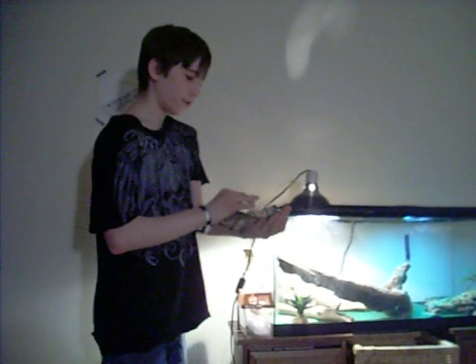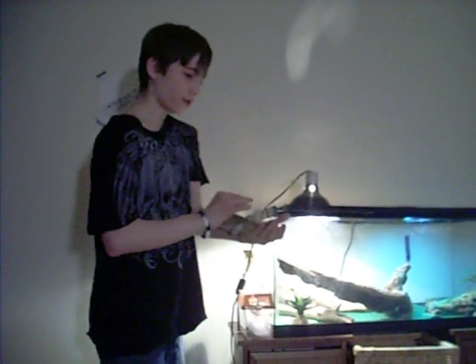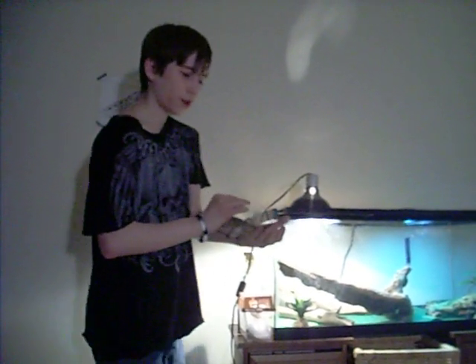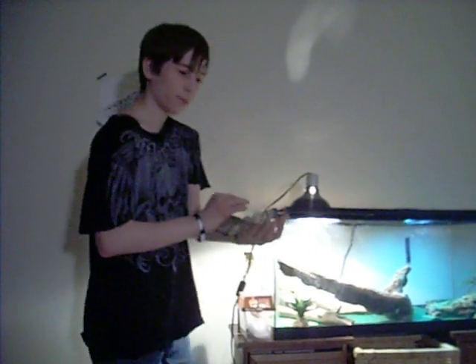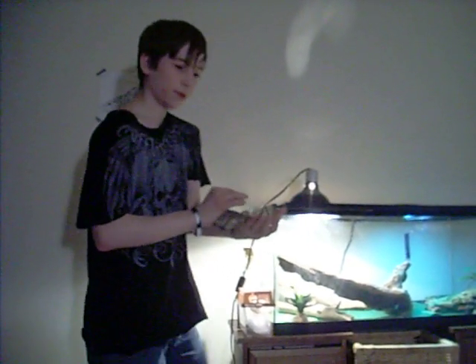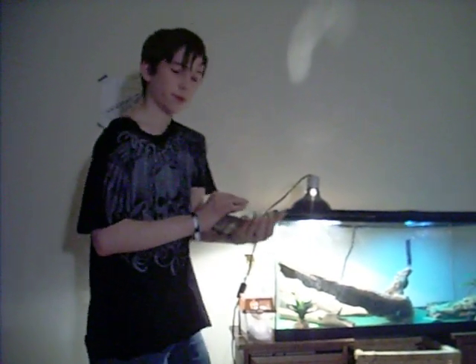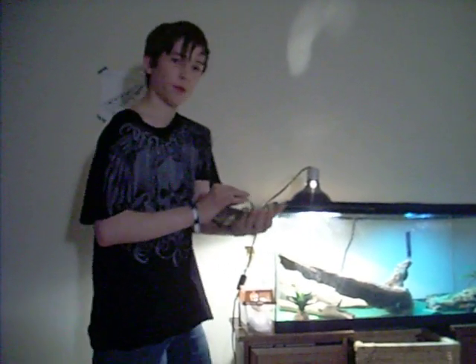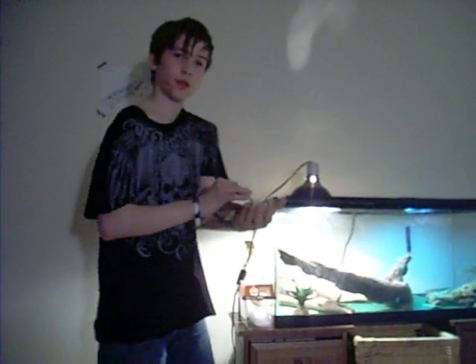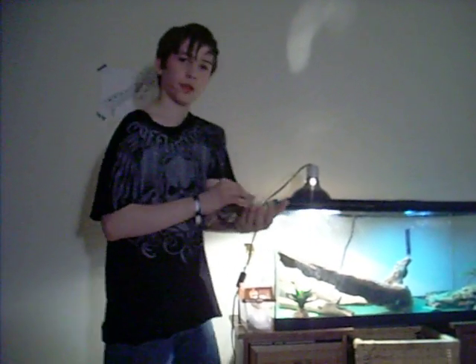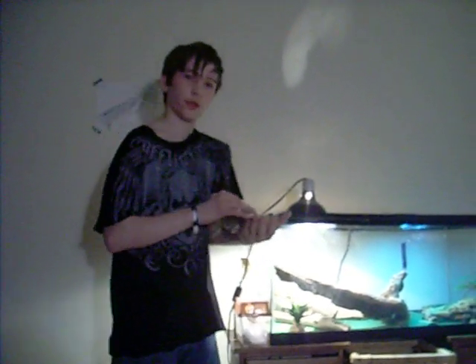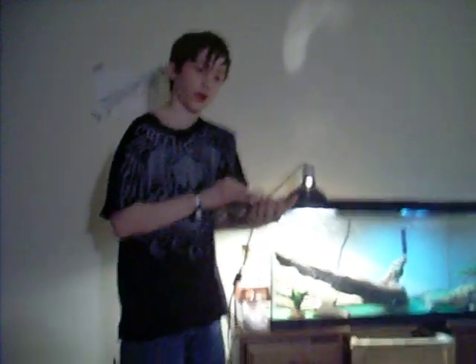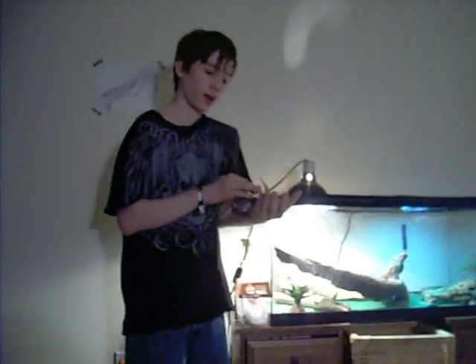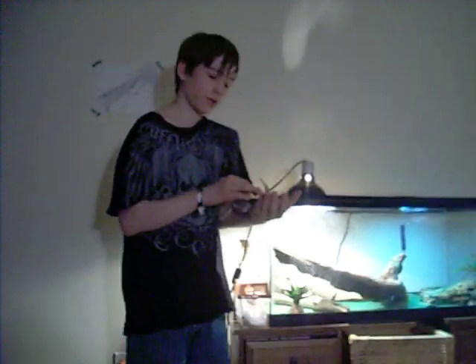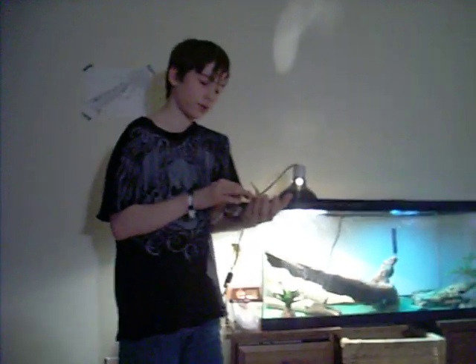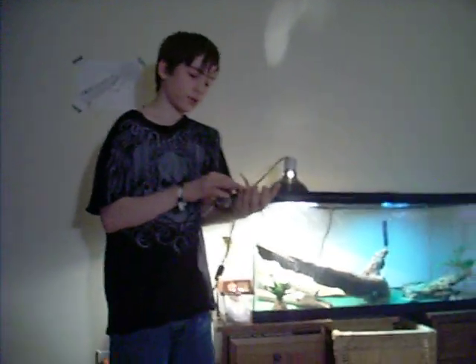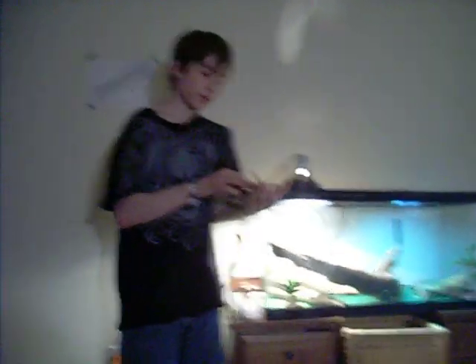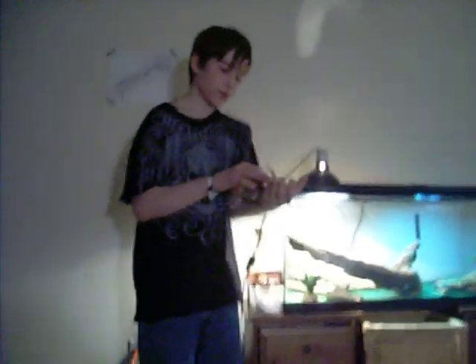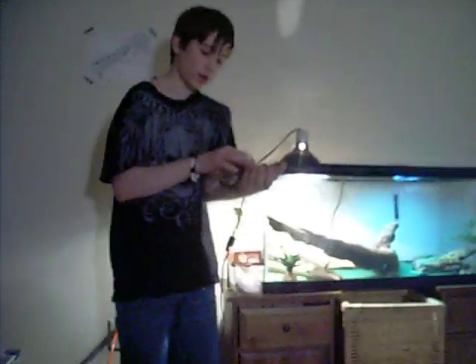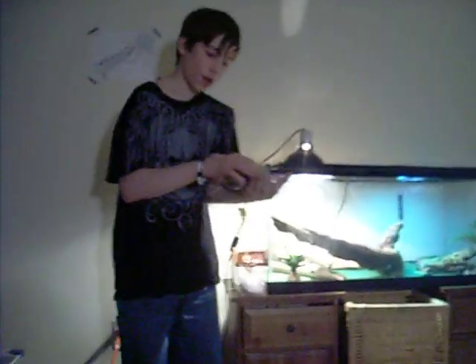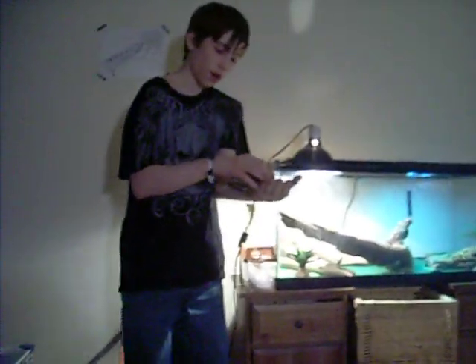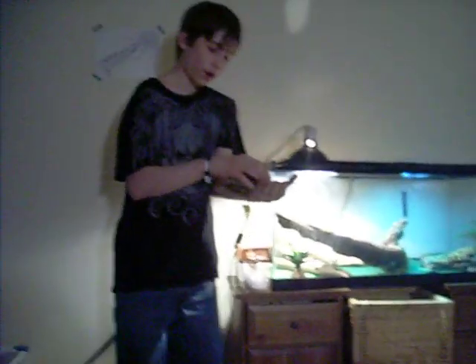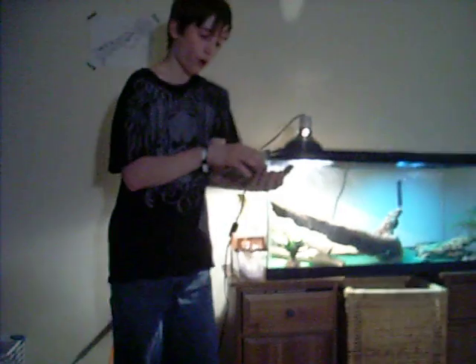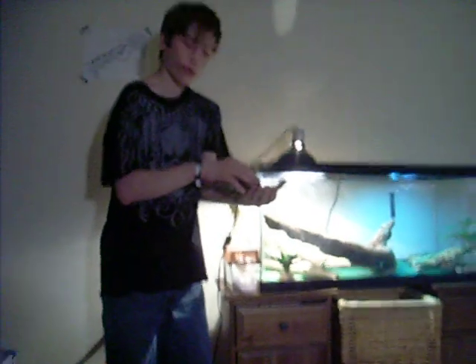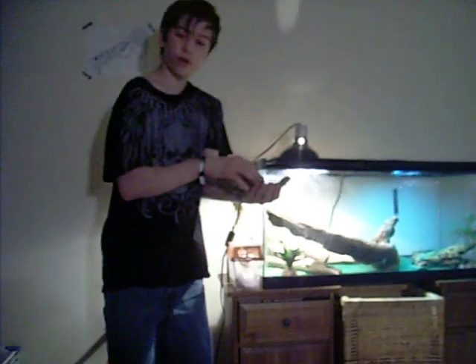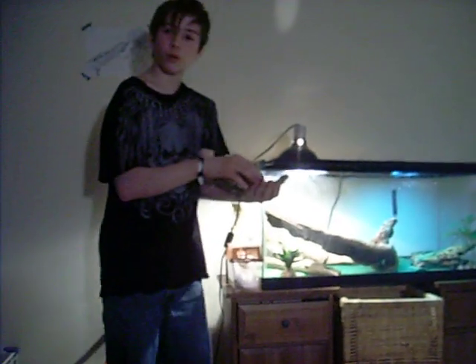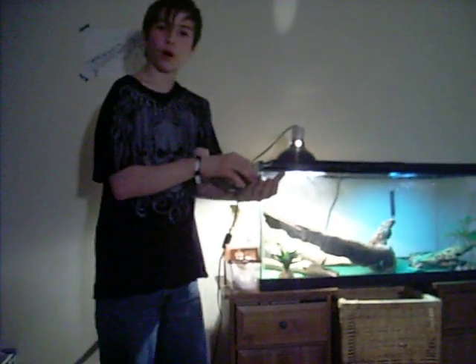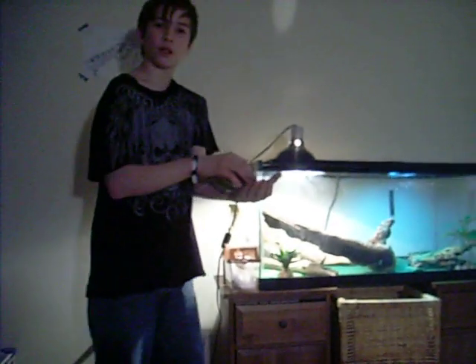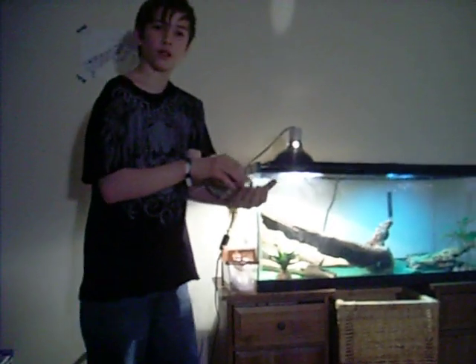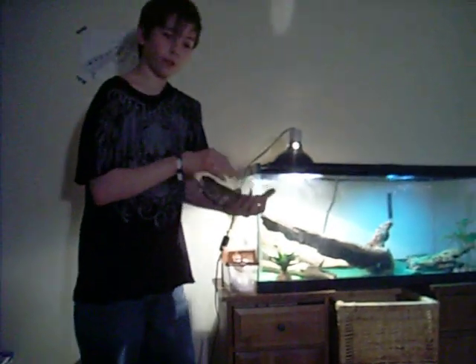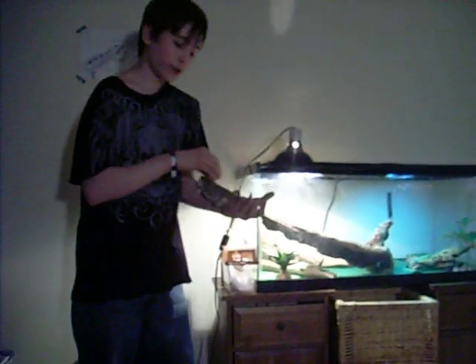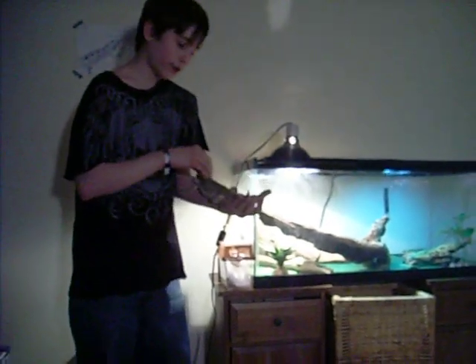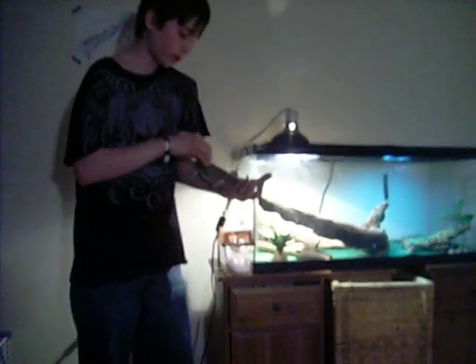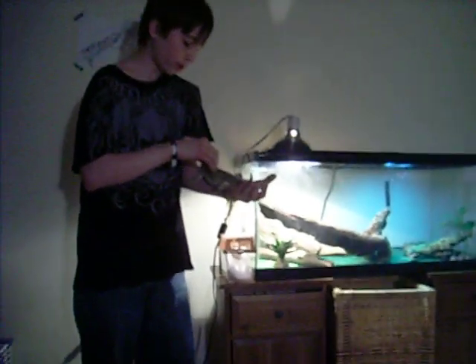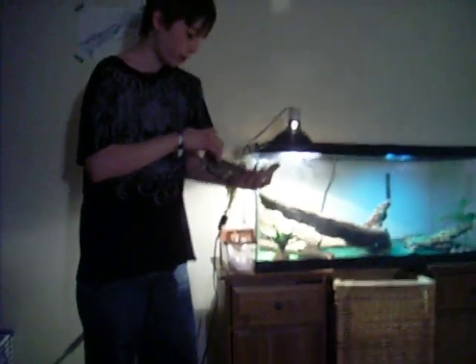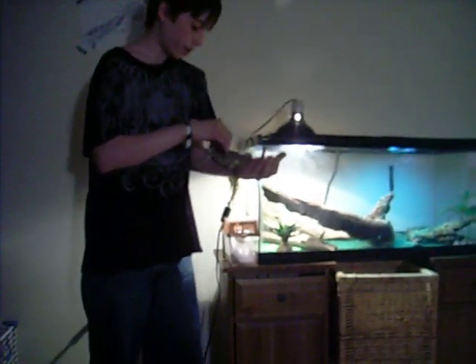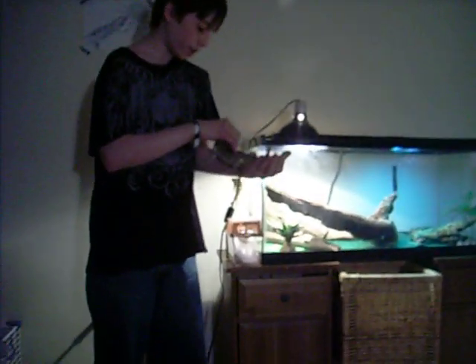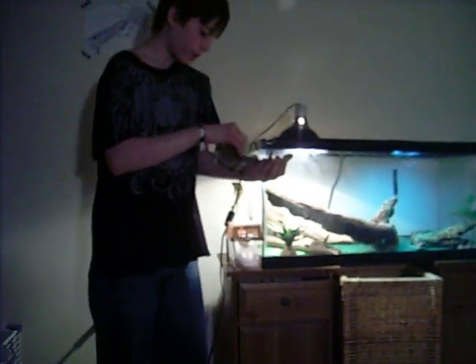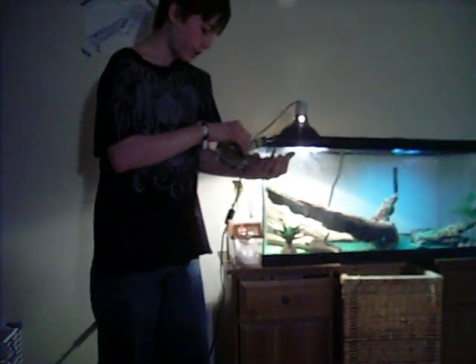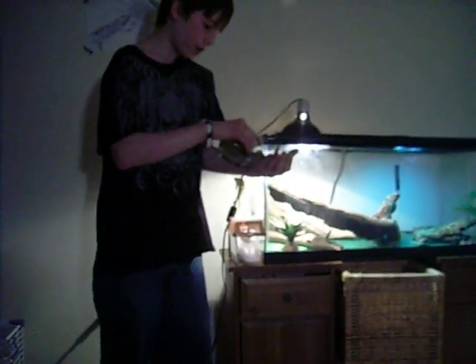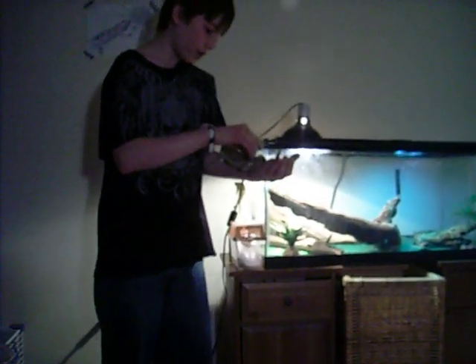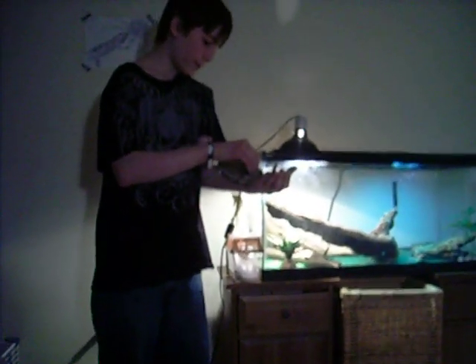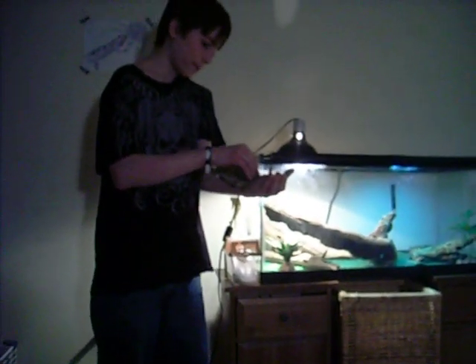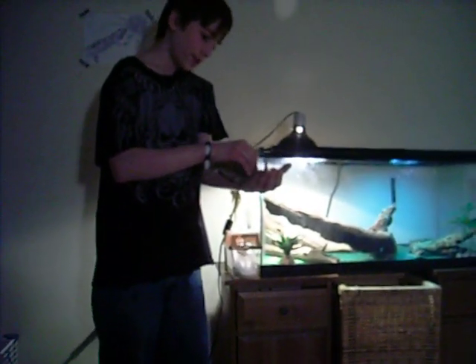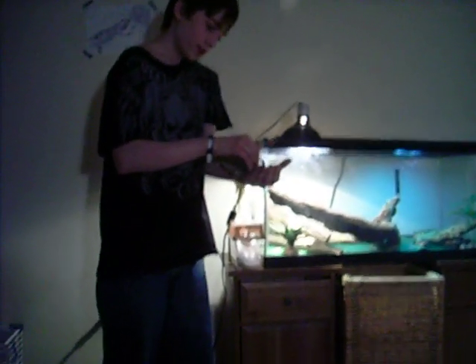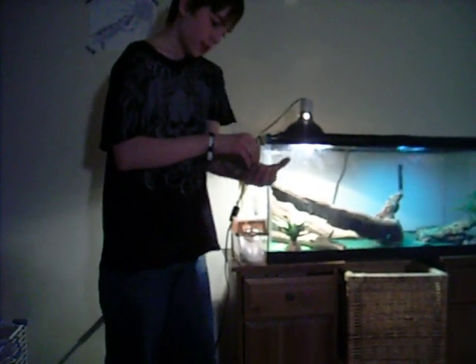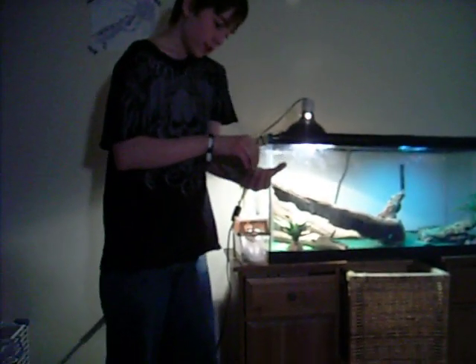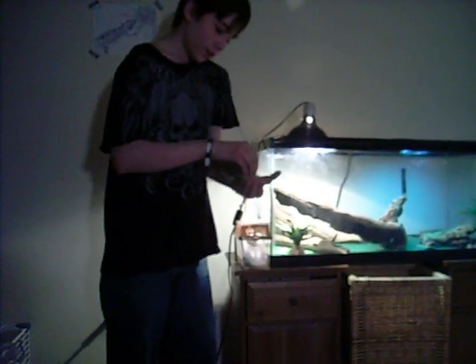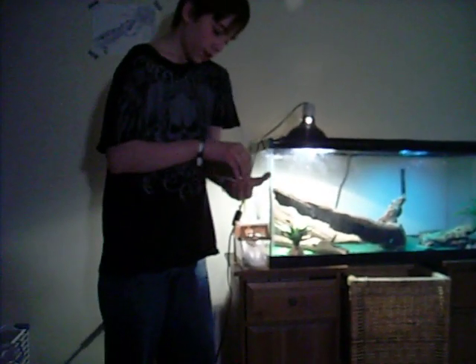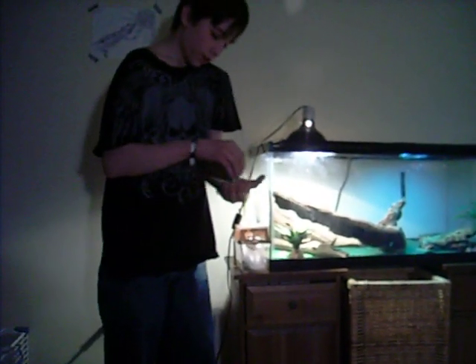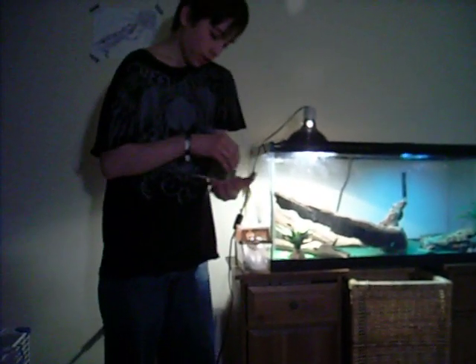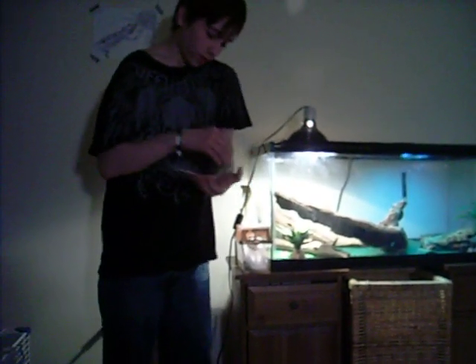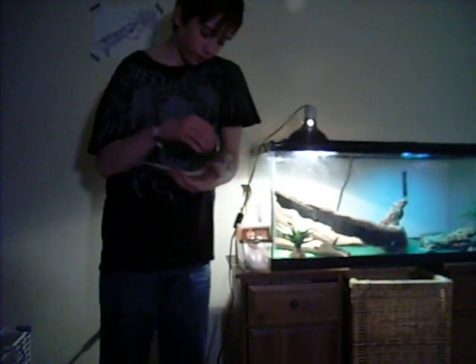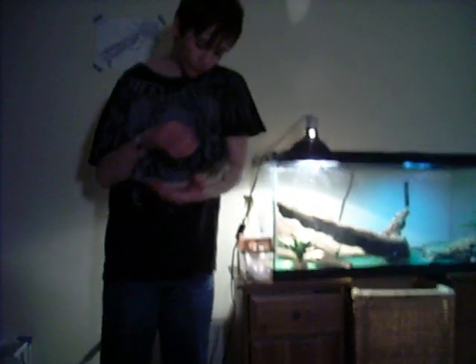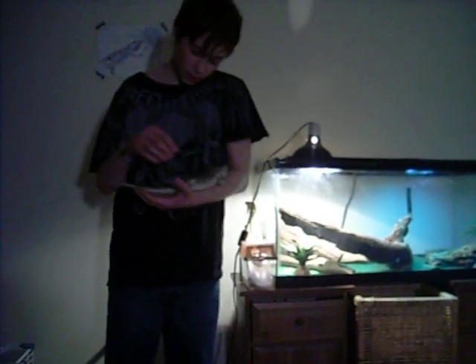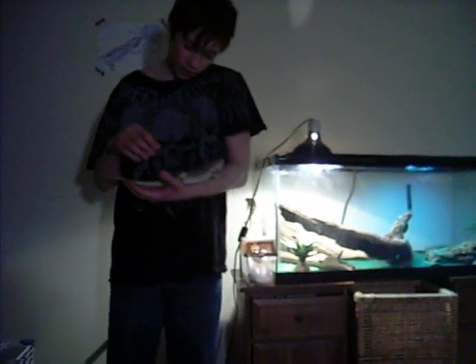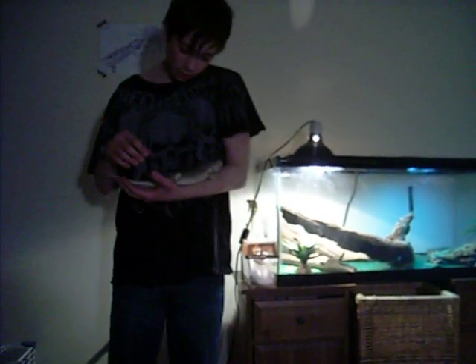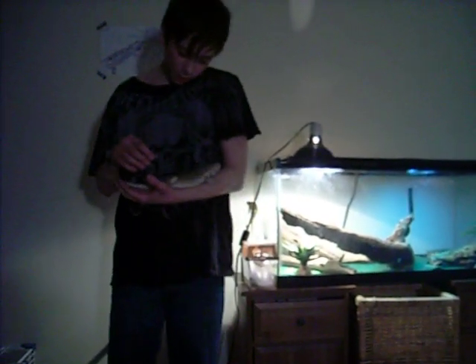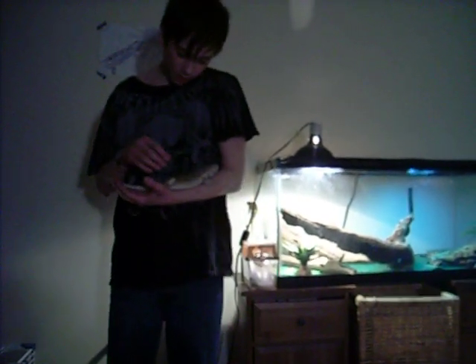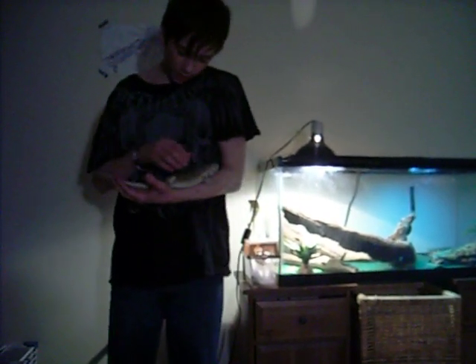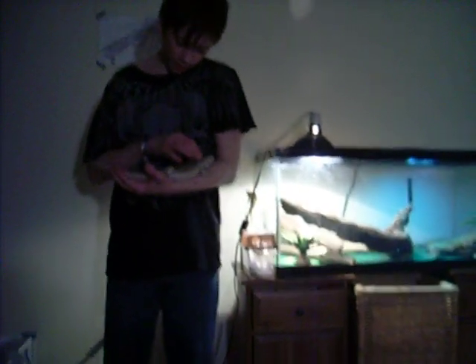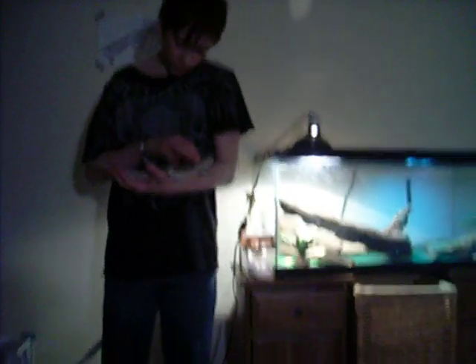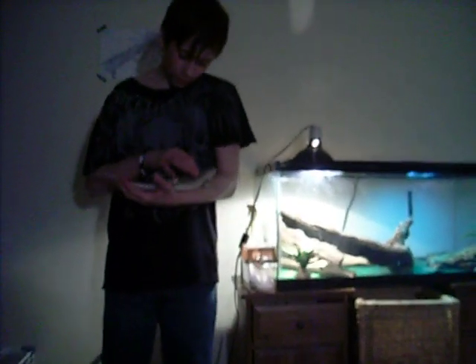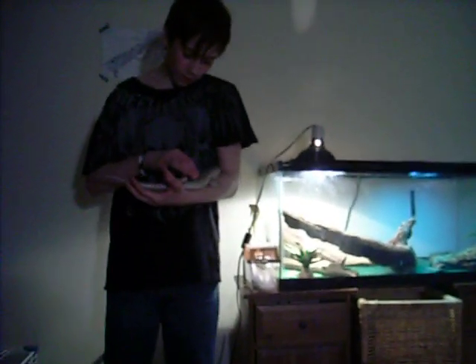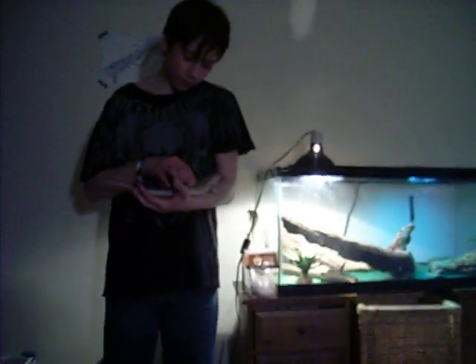We're going to put them on the ground. Always watch them — you never know where they can crawl. Just let them relax on you.